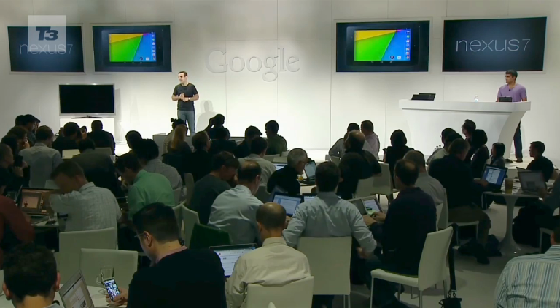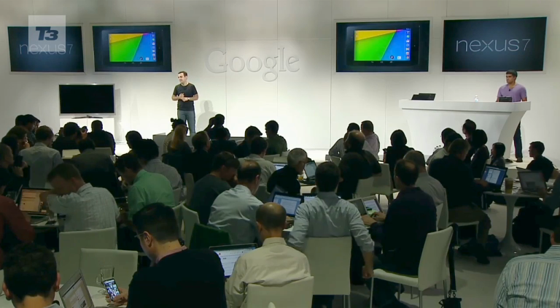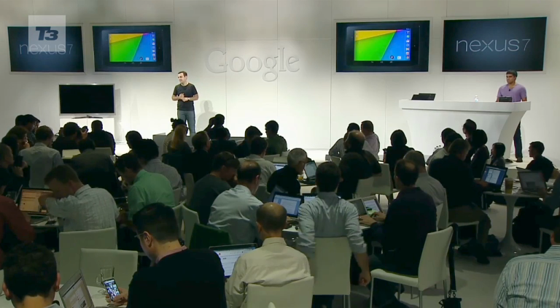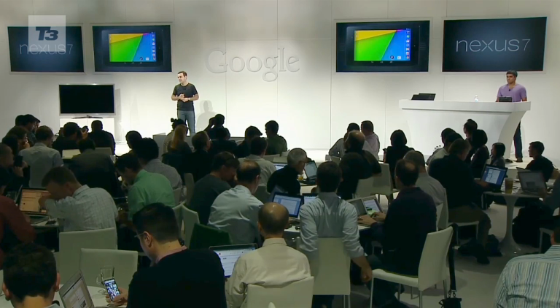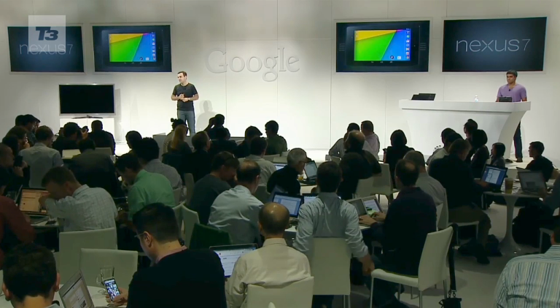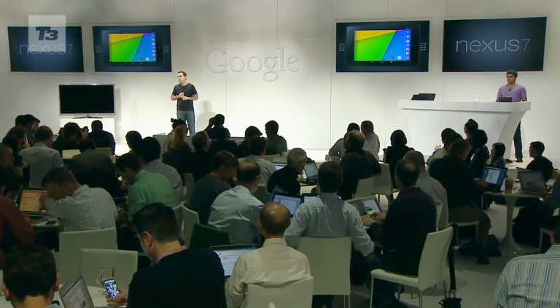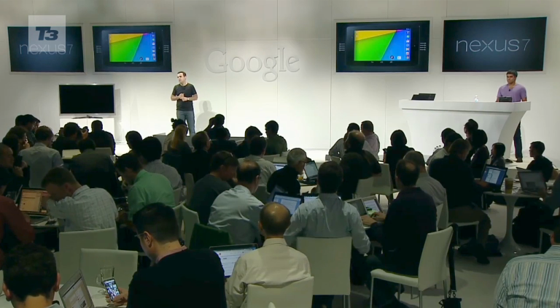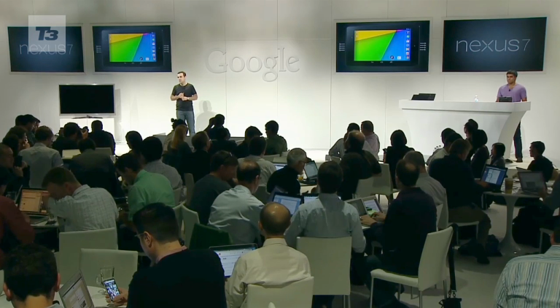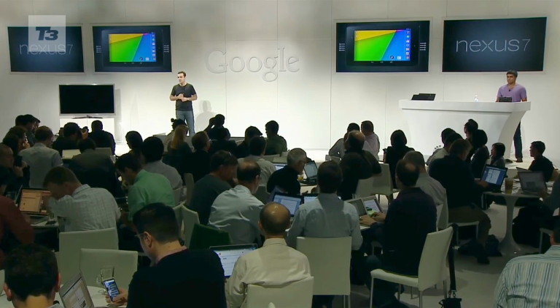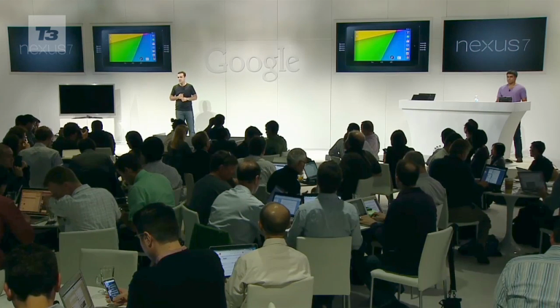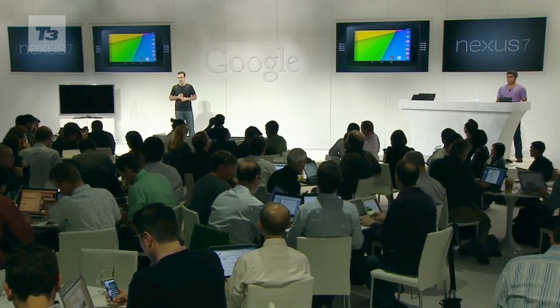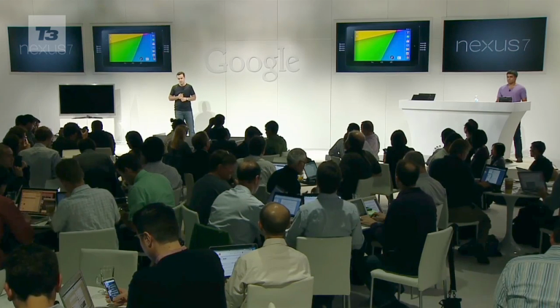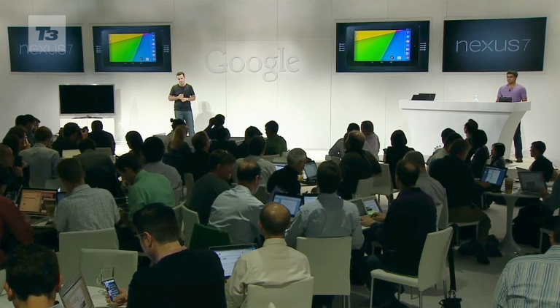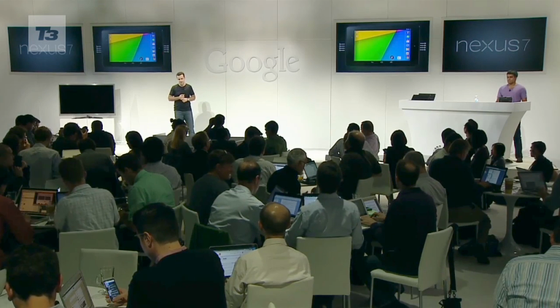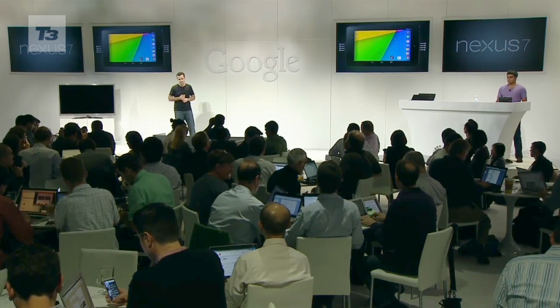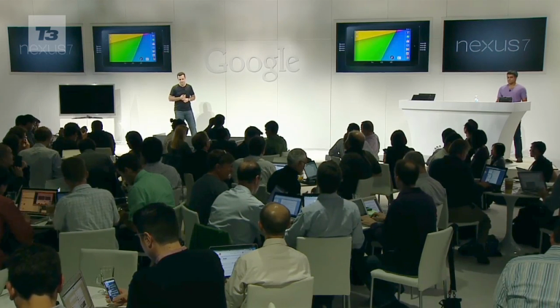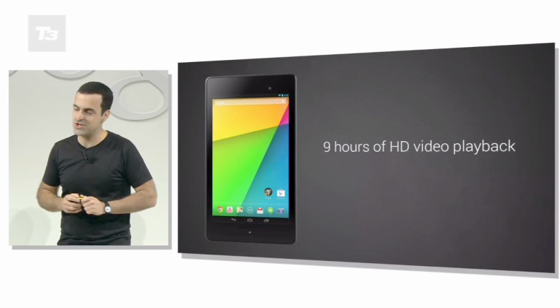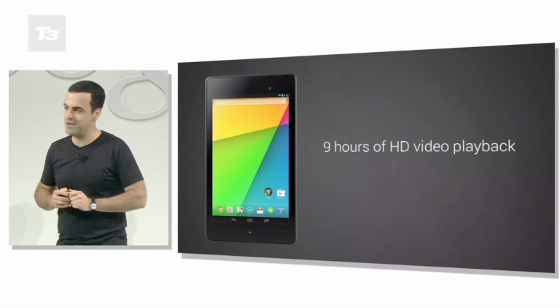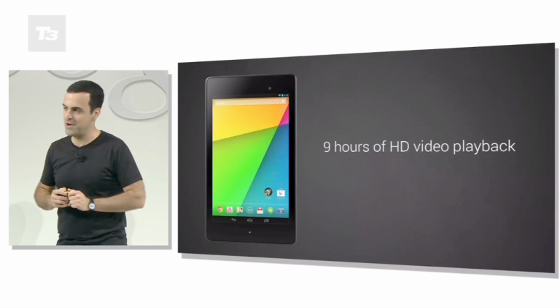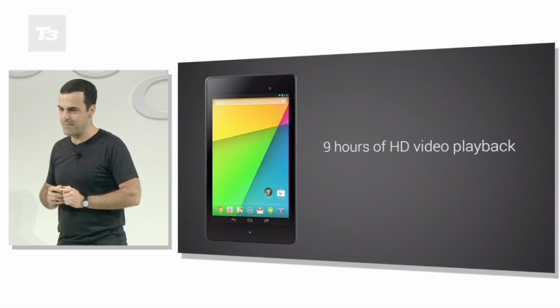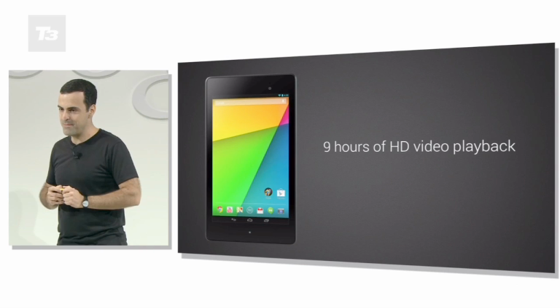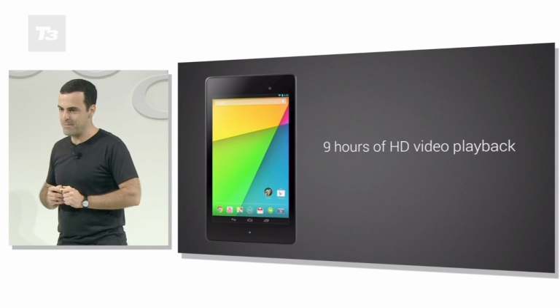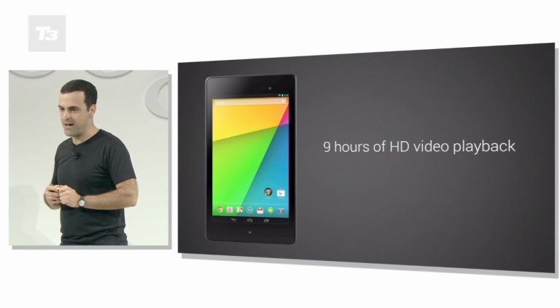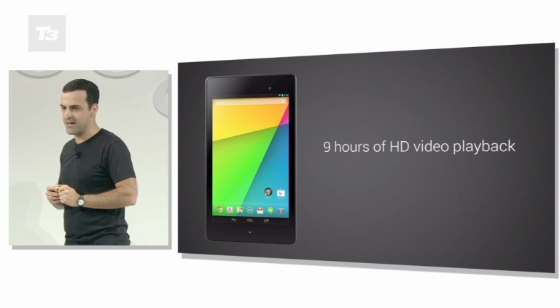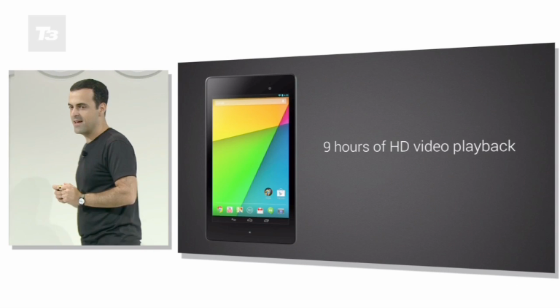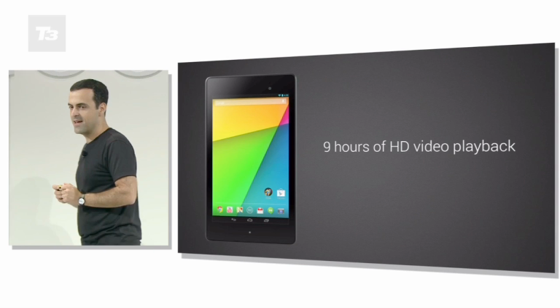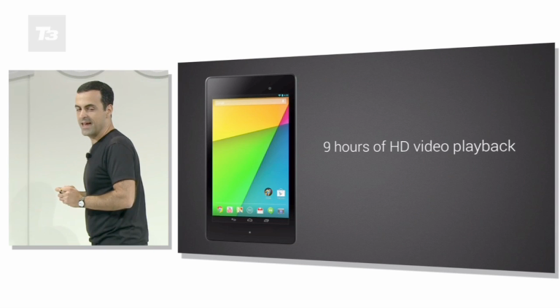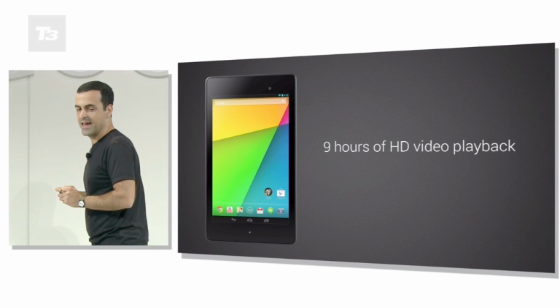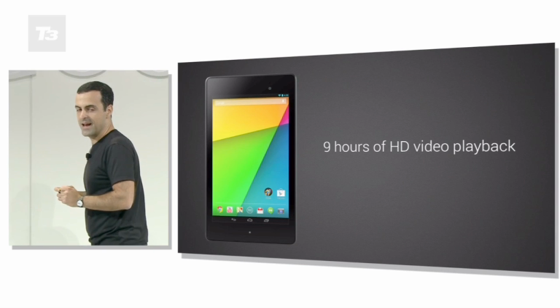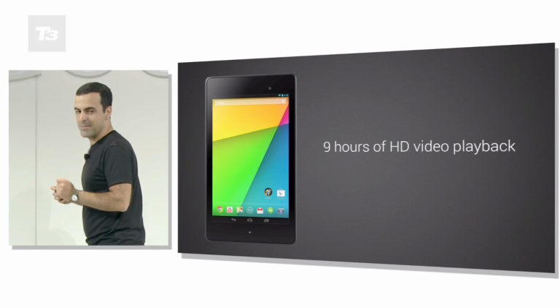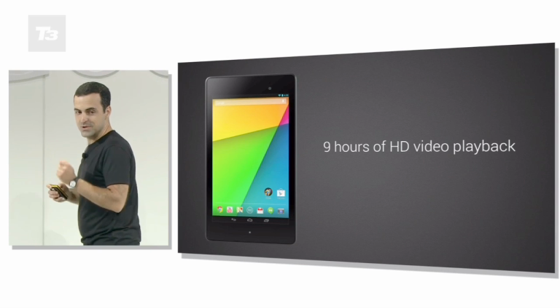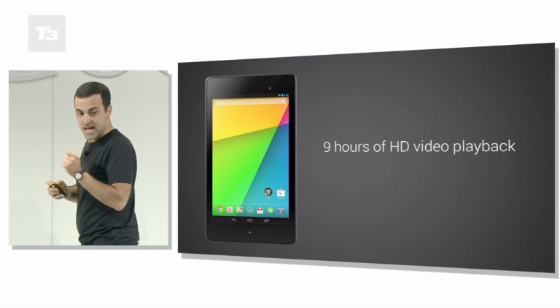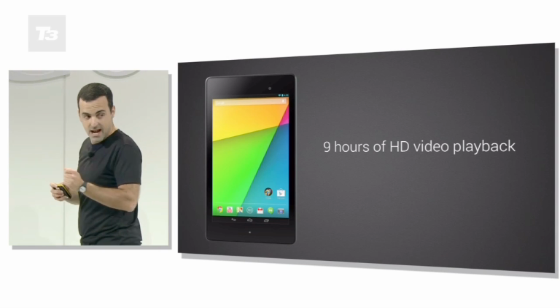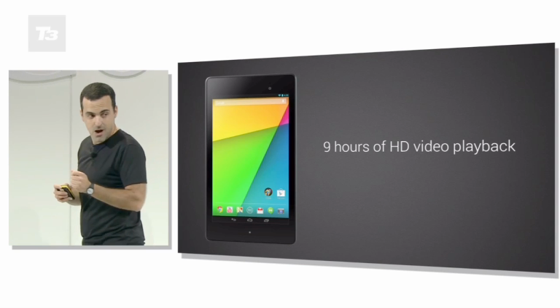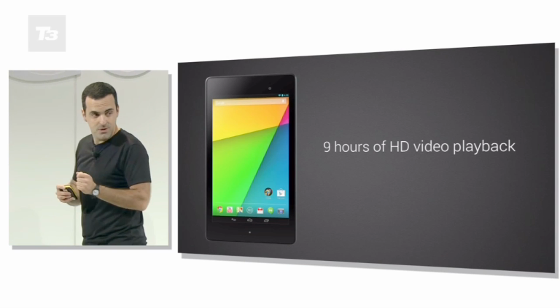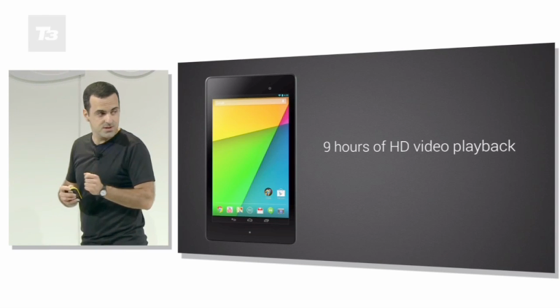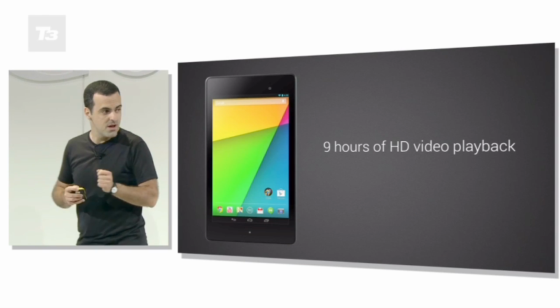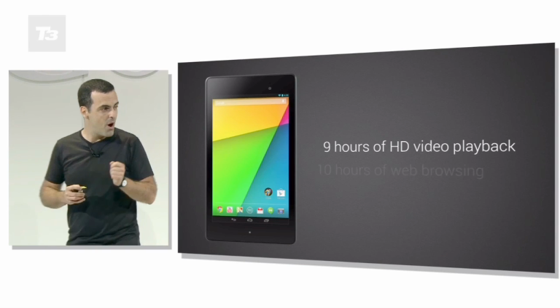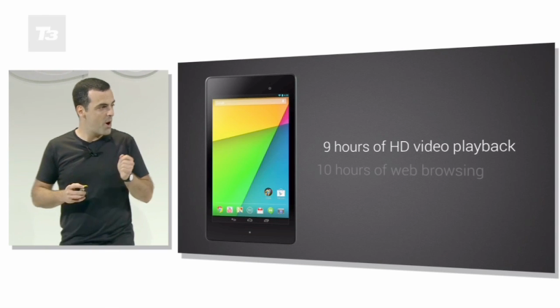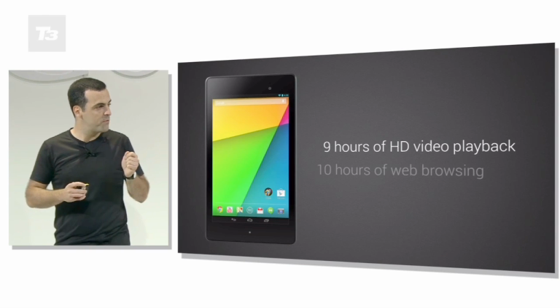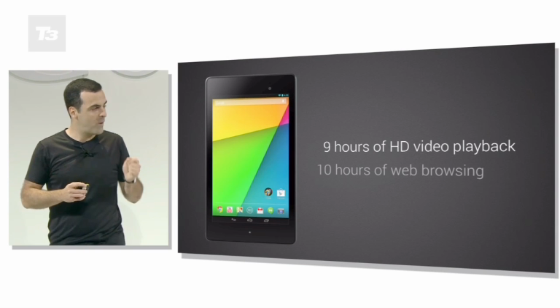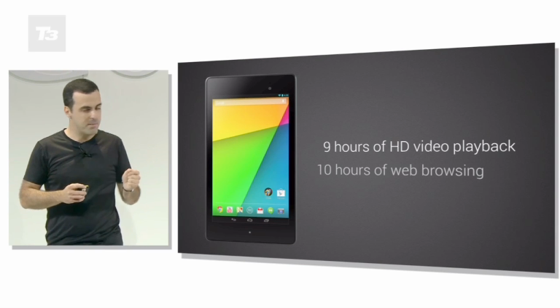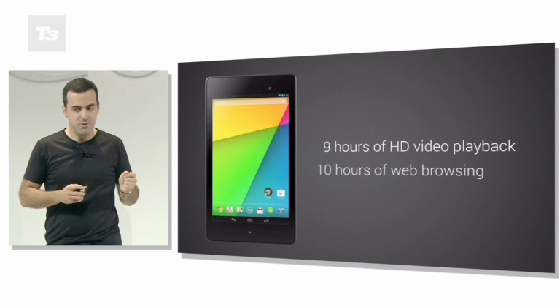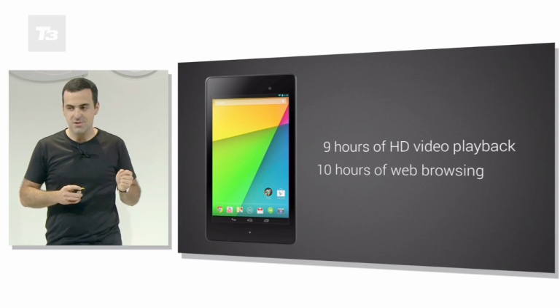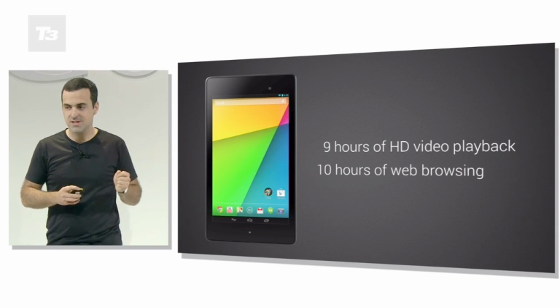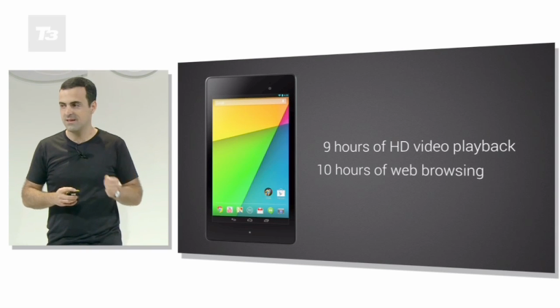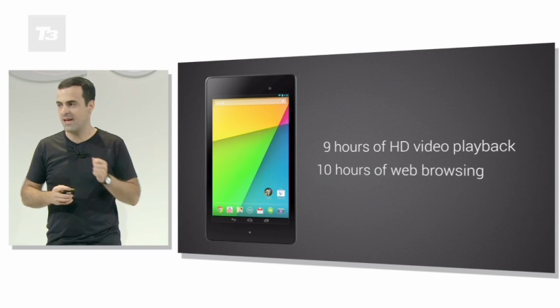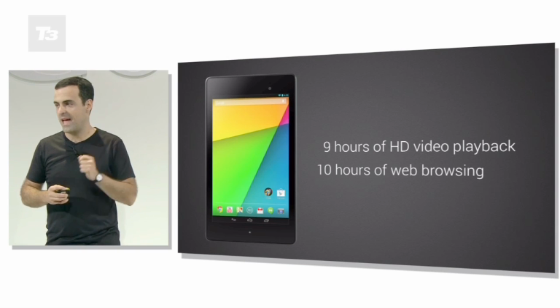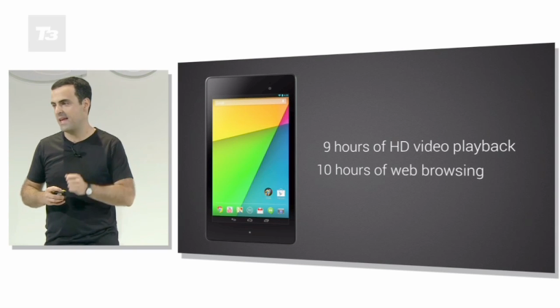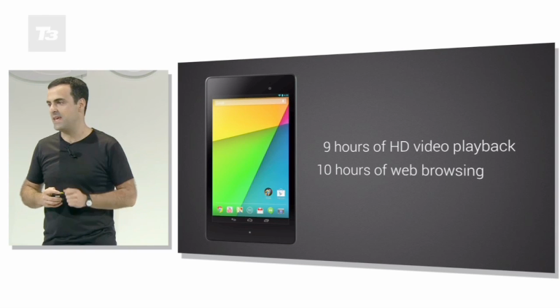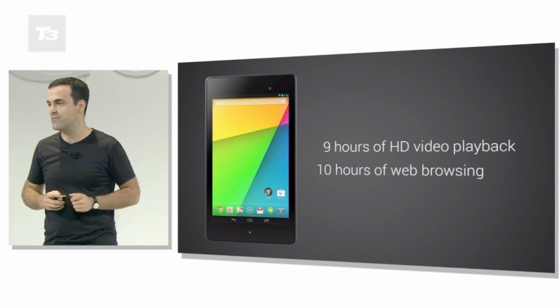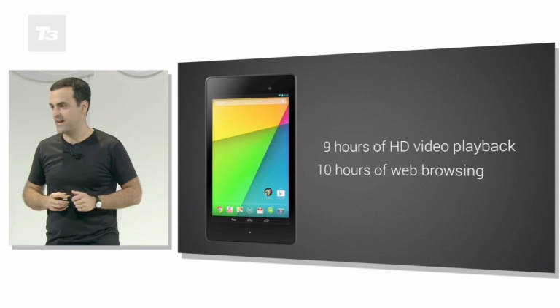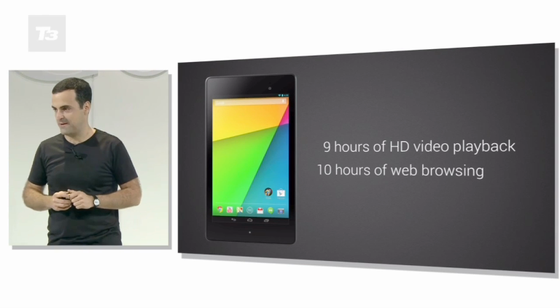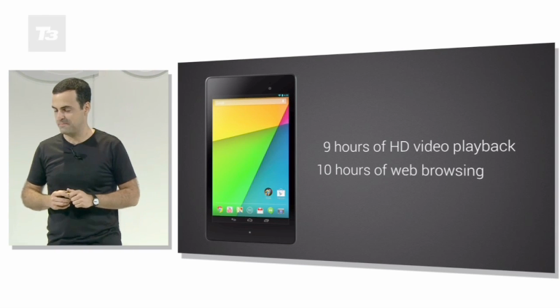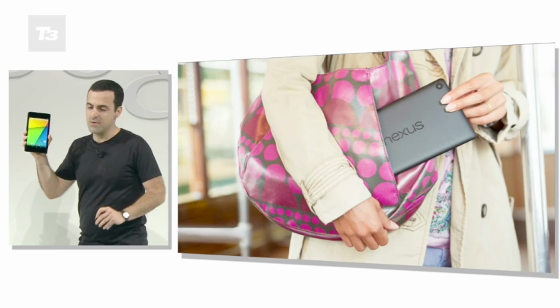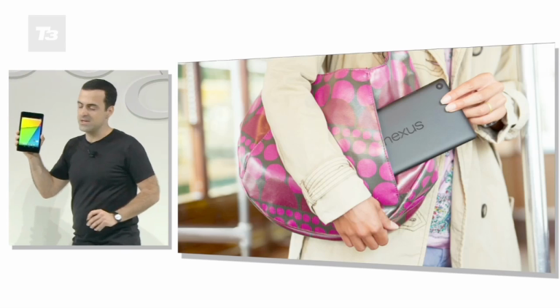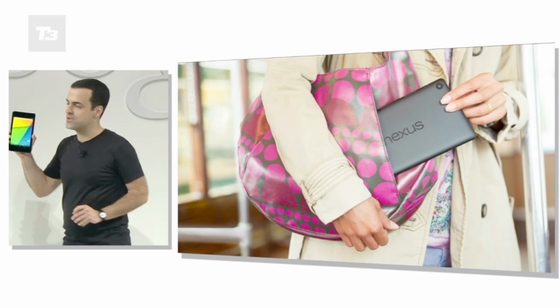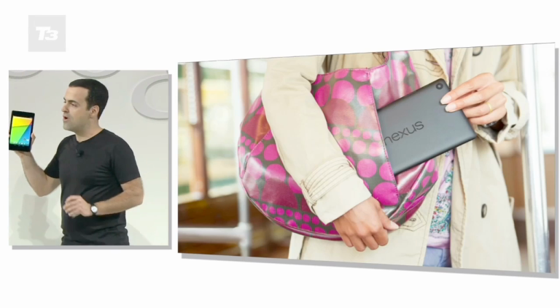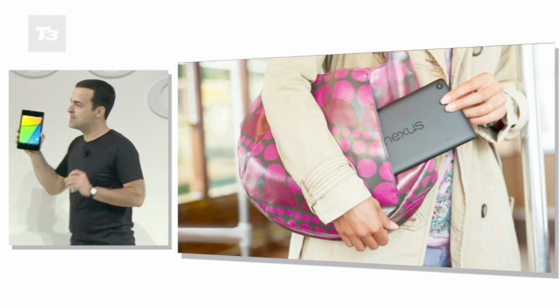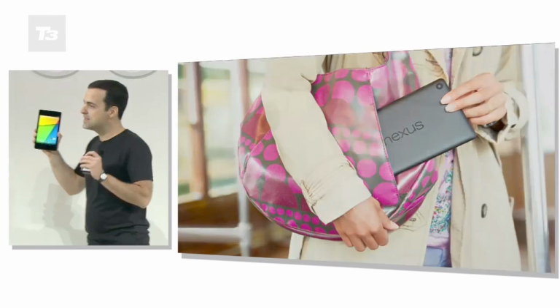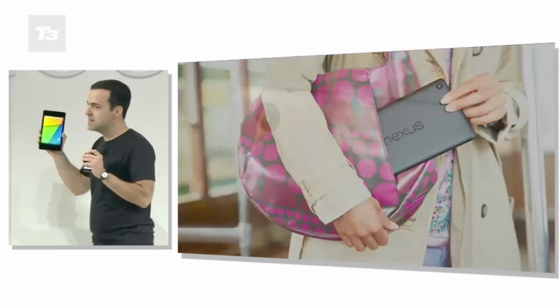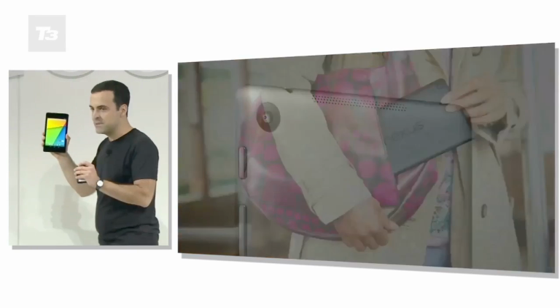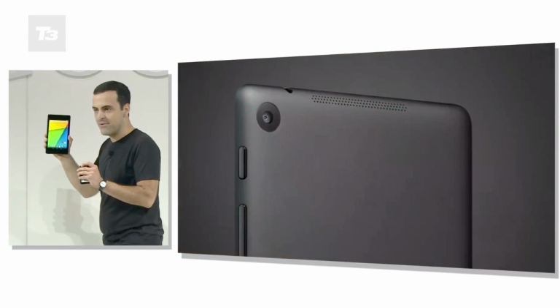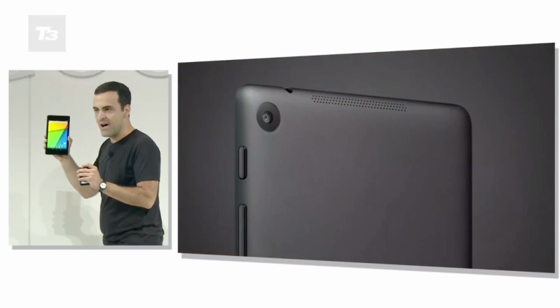We'll be getting our hands on one soon, but for all the latest on the new Nexus 7 and tech news, reviews and features, keep a look at t3.com.